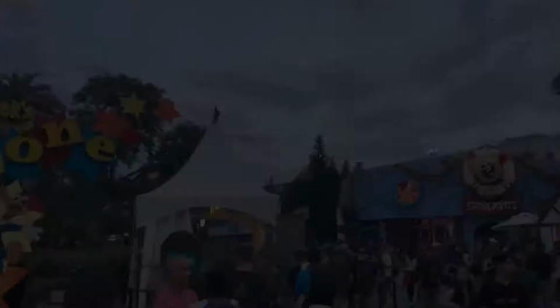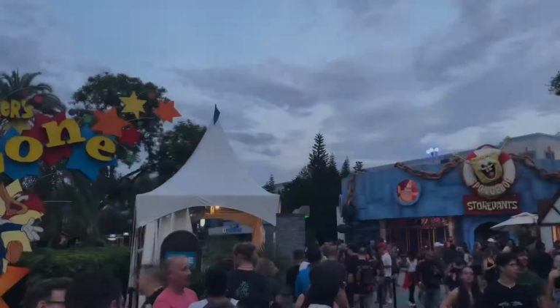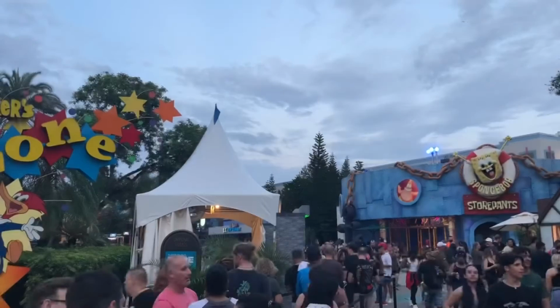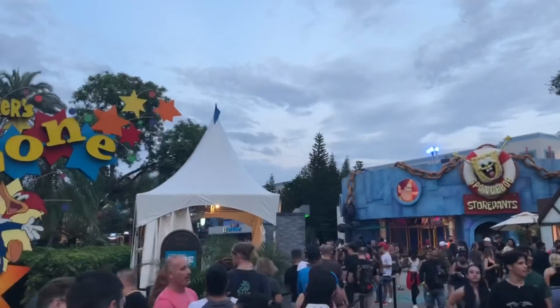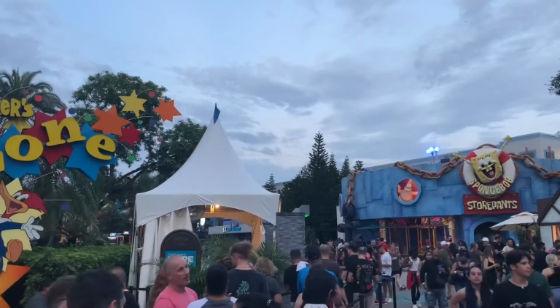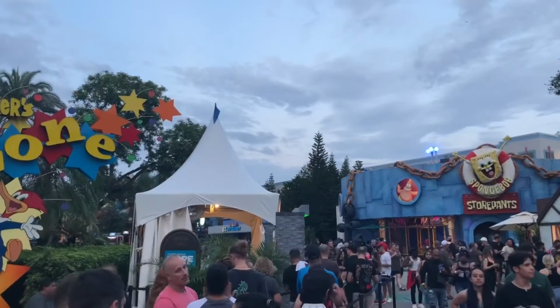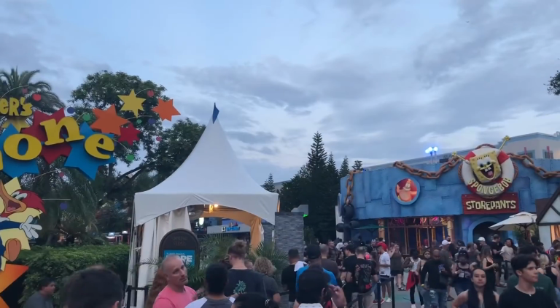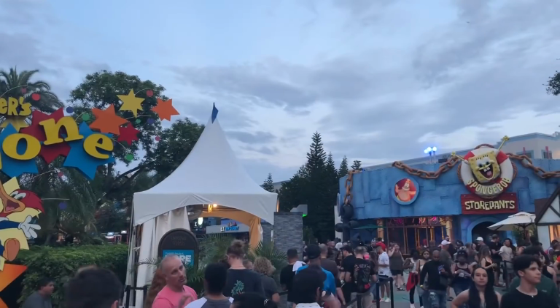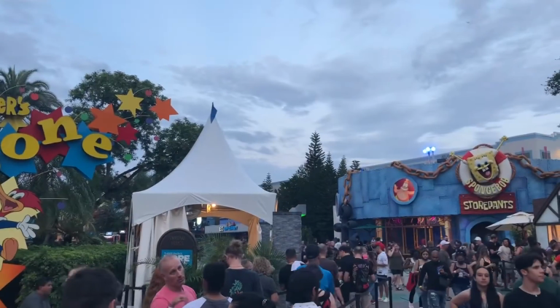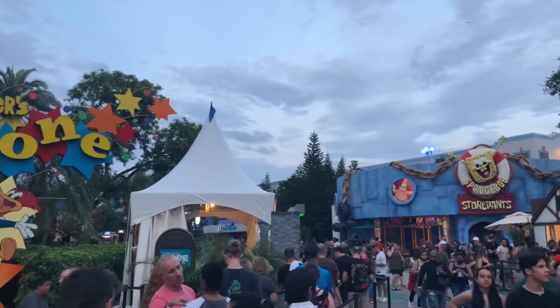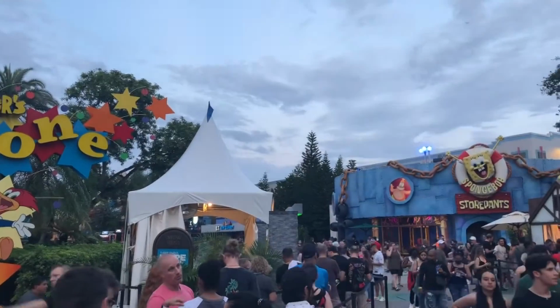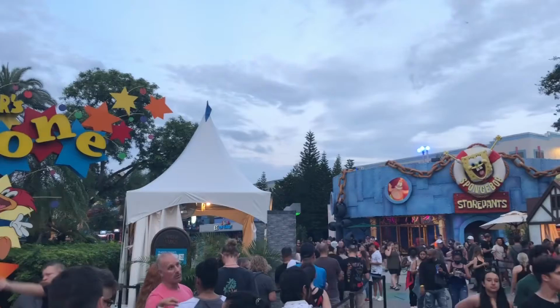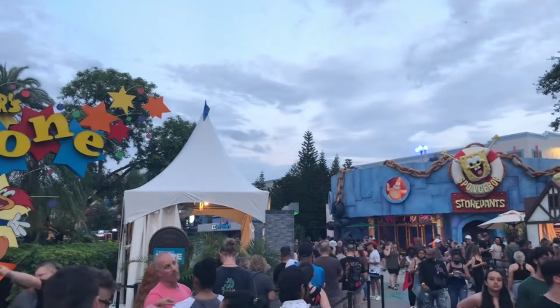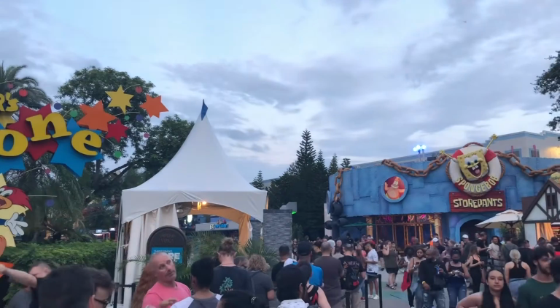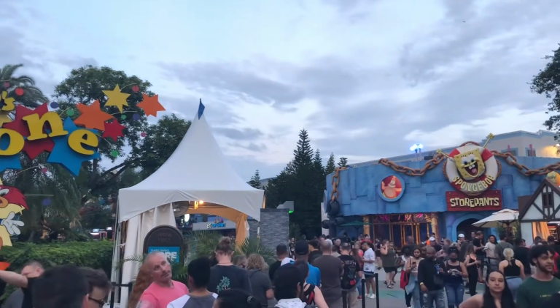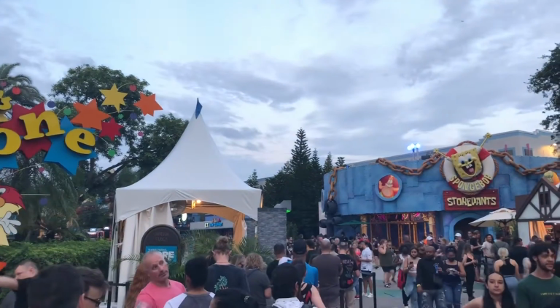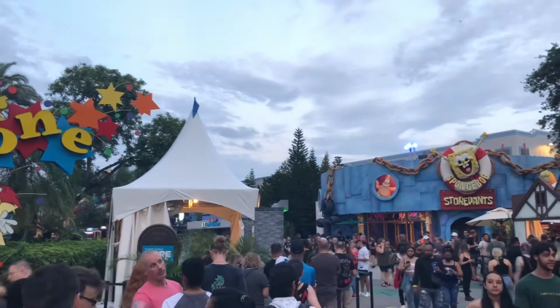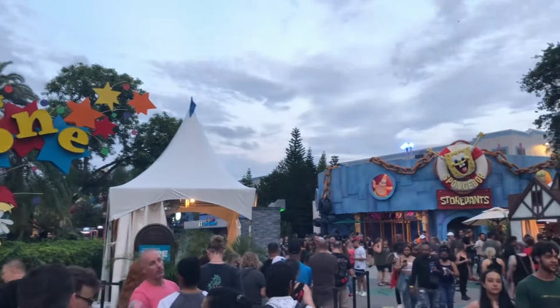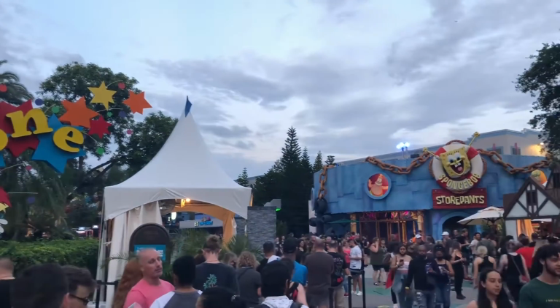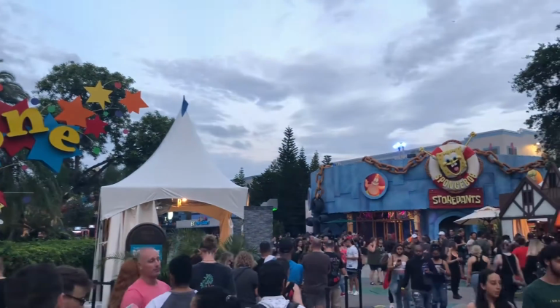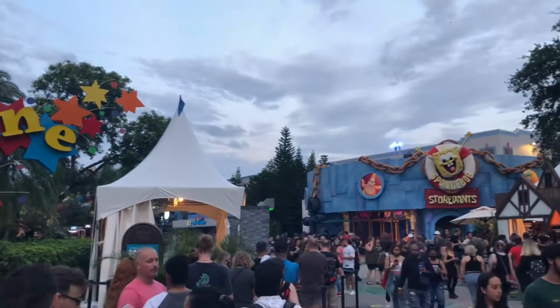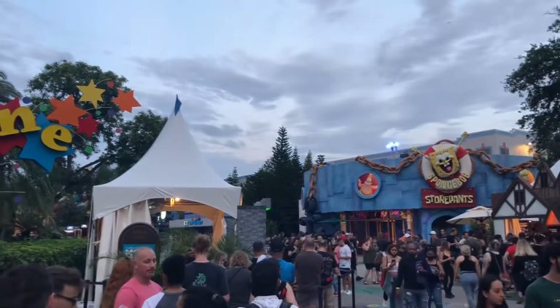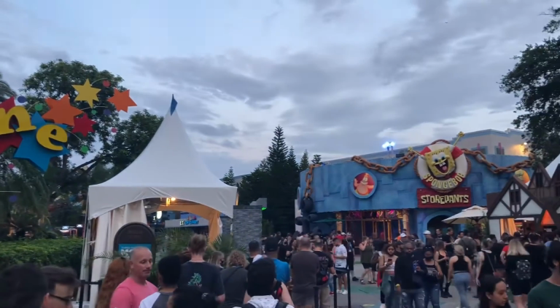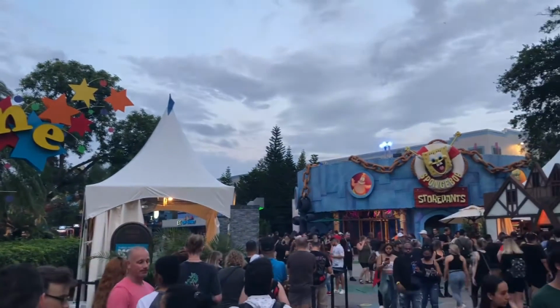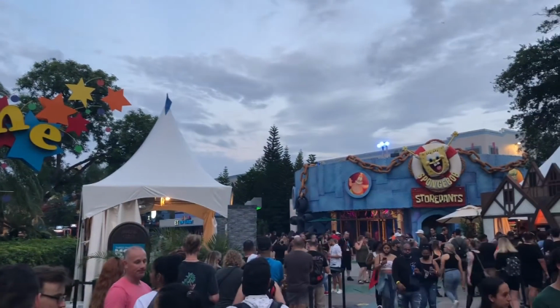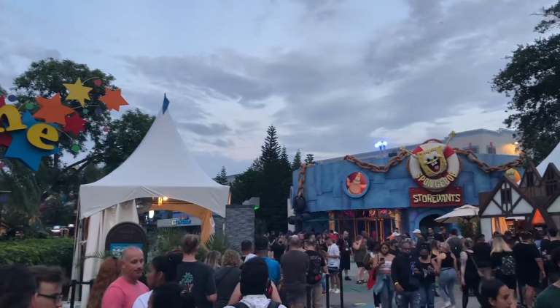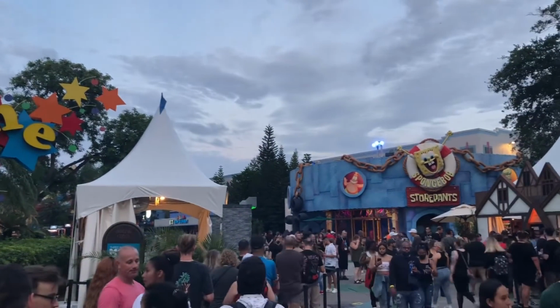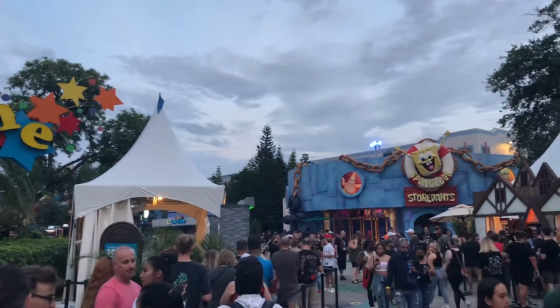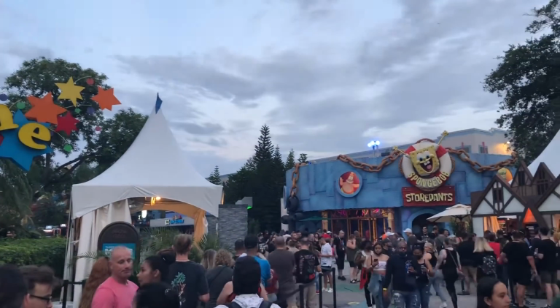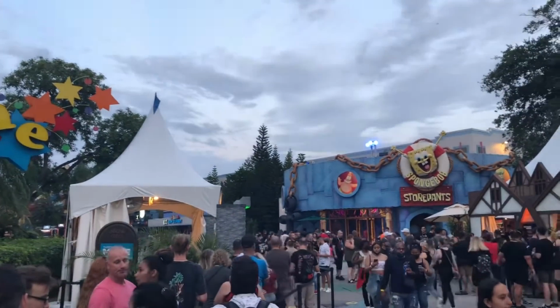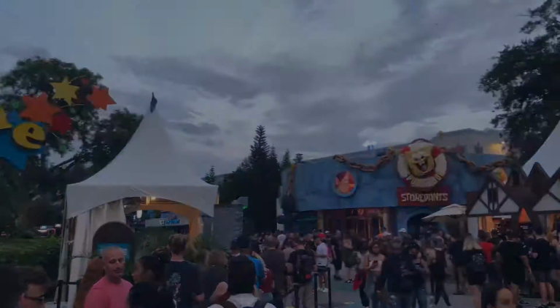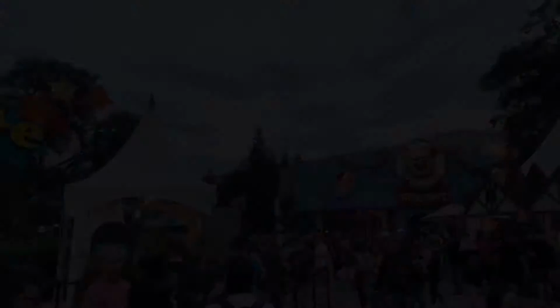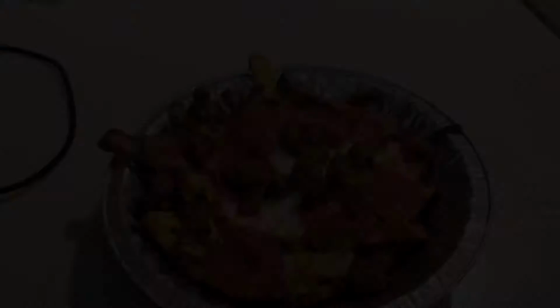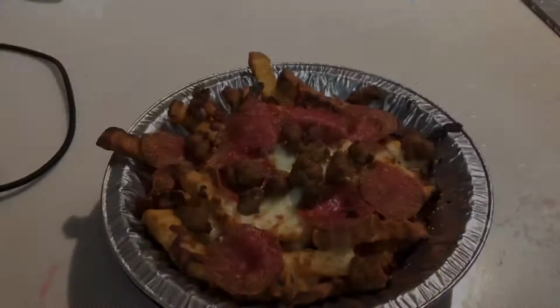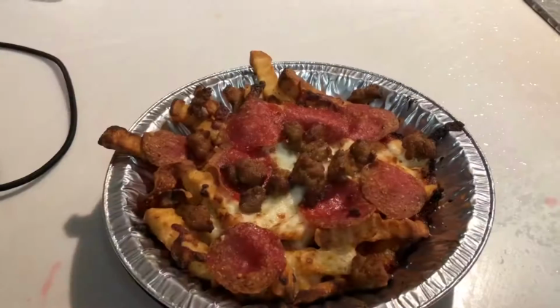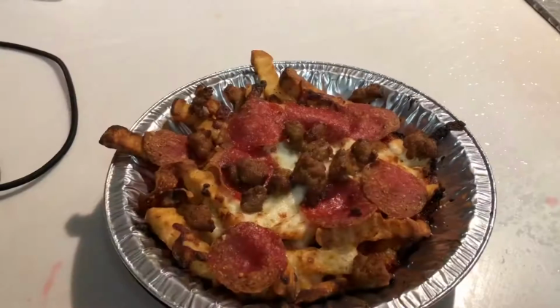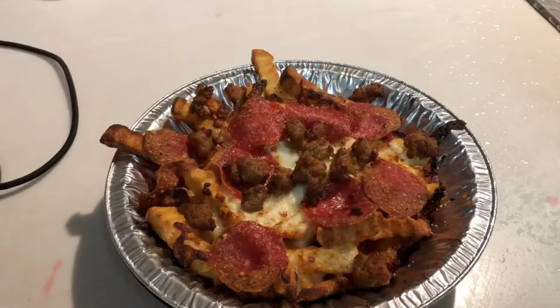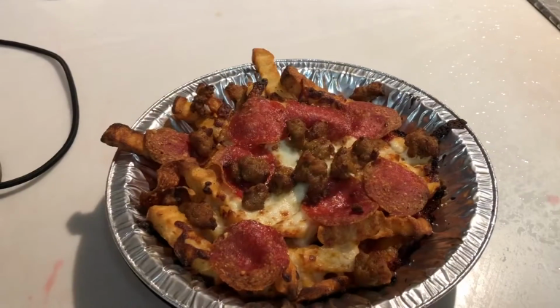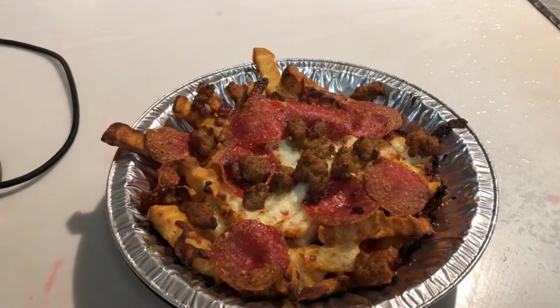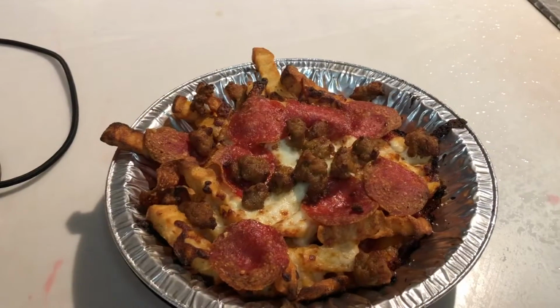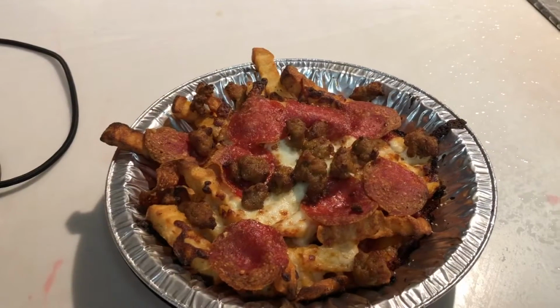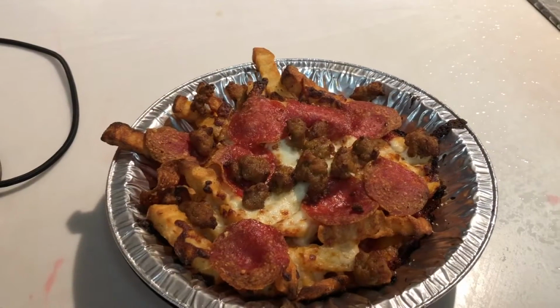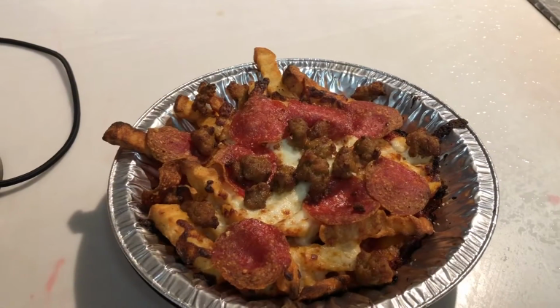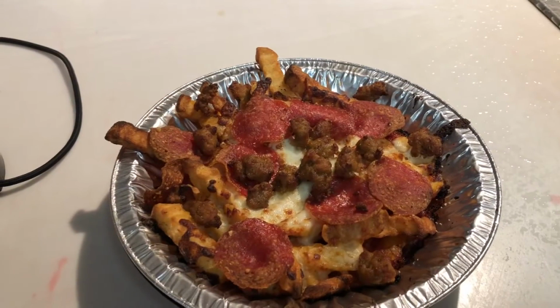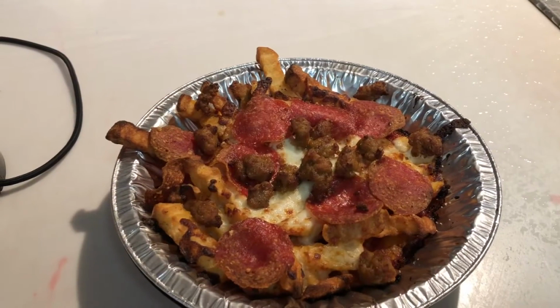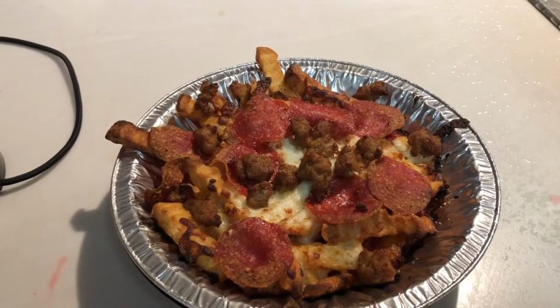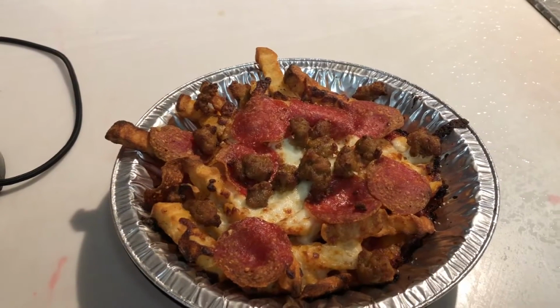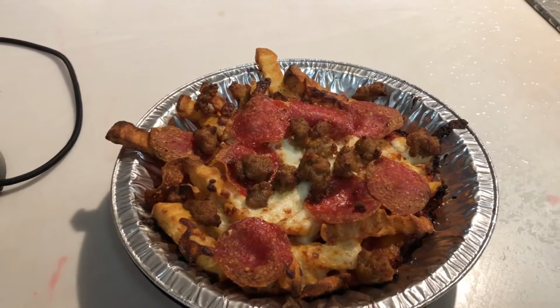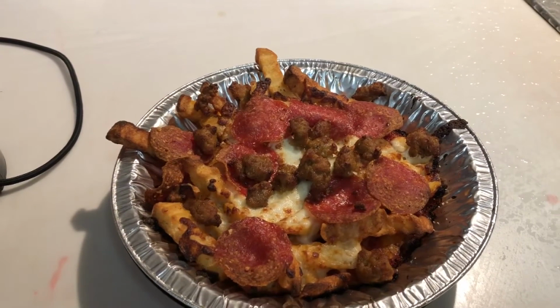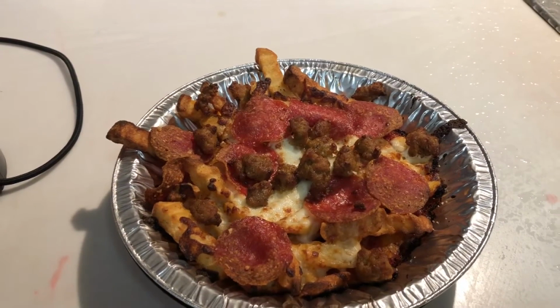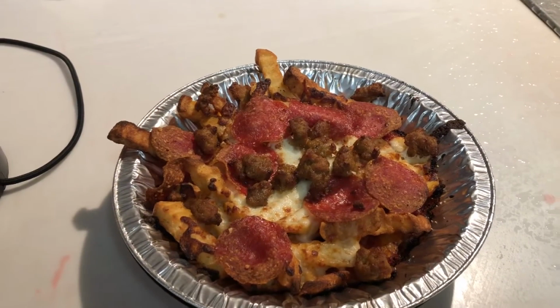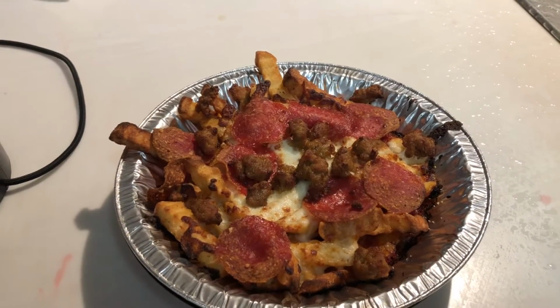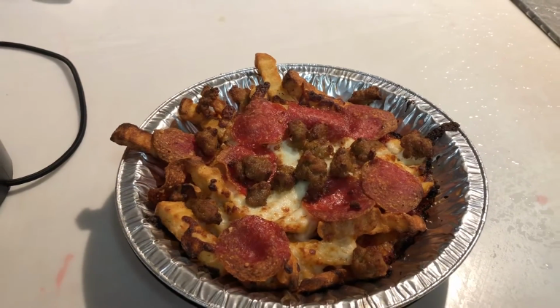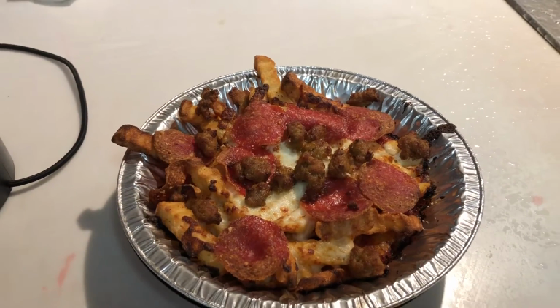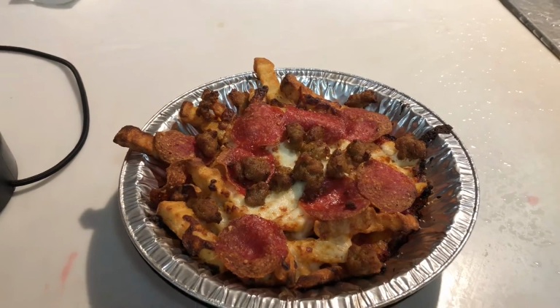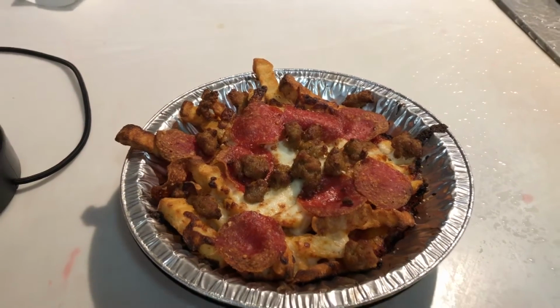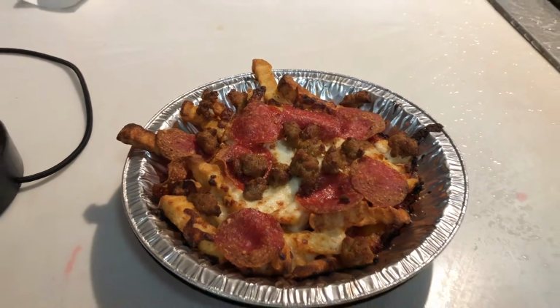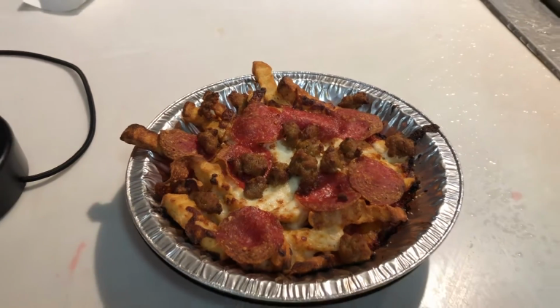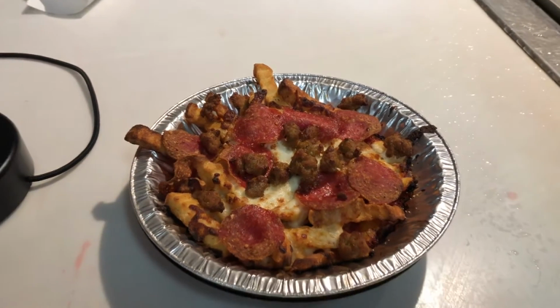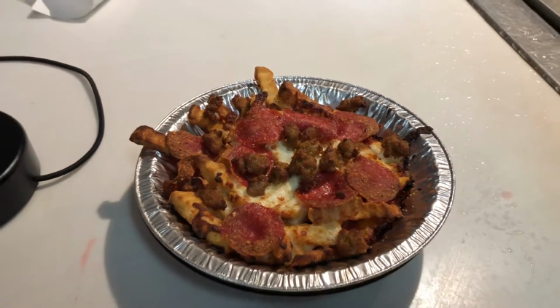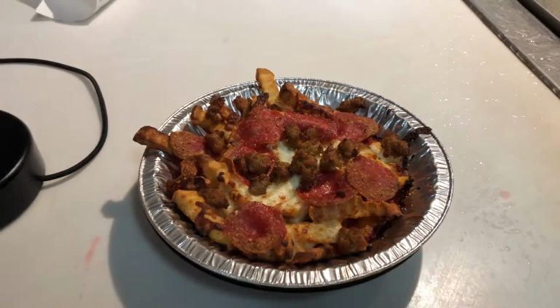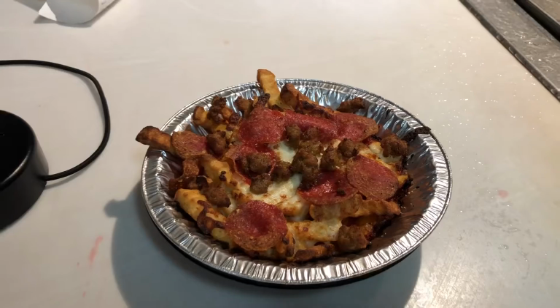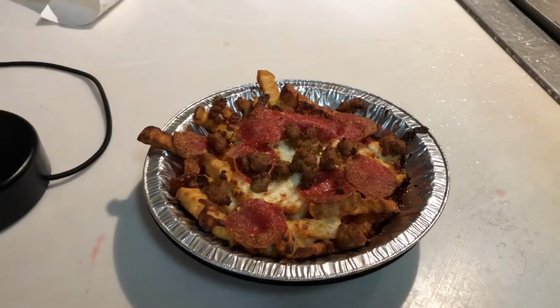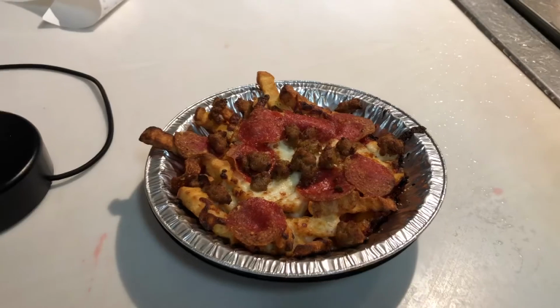Now it's time for the world famous pizza fries that can be found next to the Spongebob store. Mmm, pizza fries.